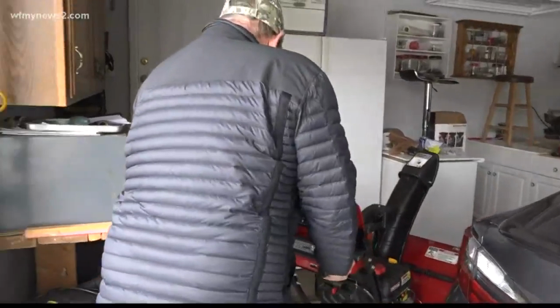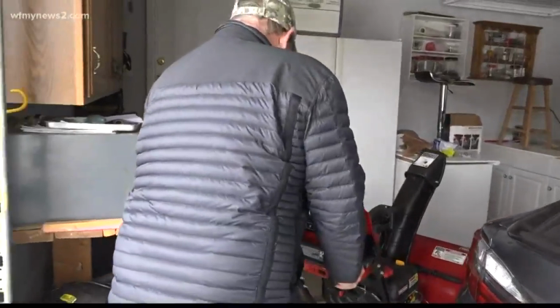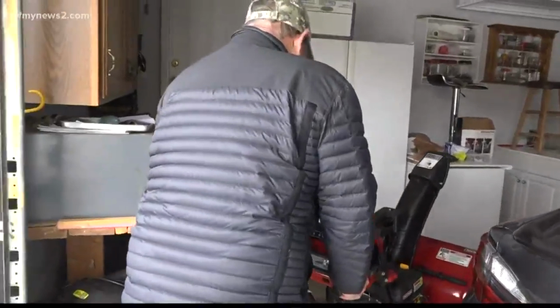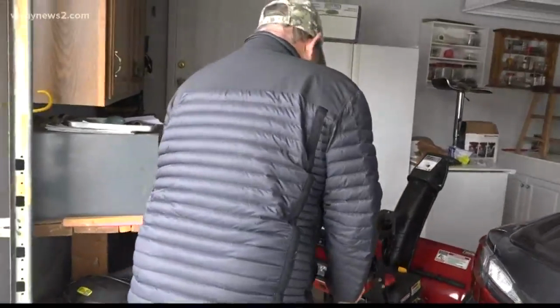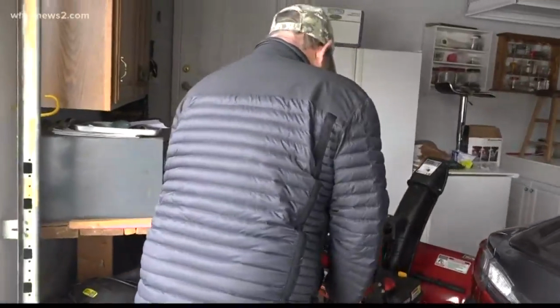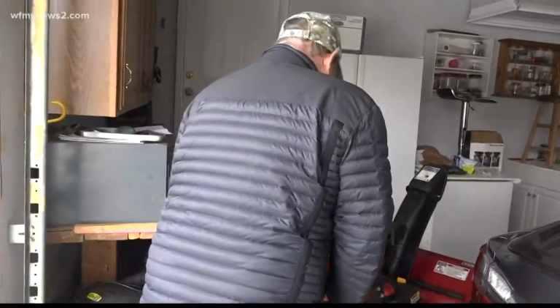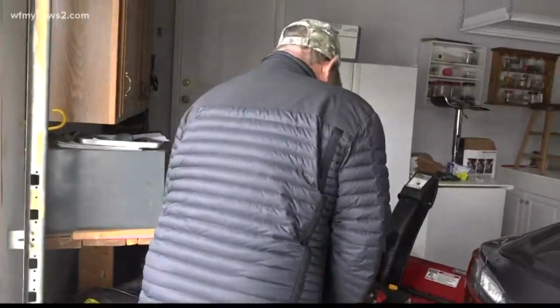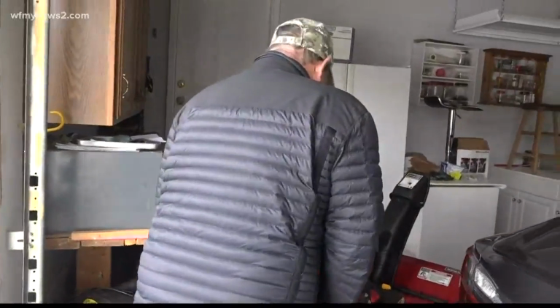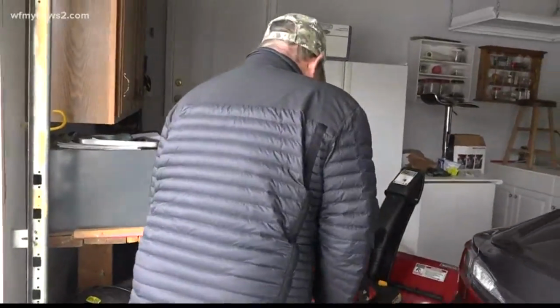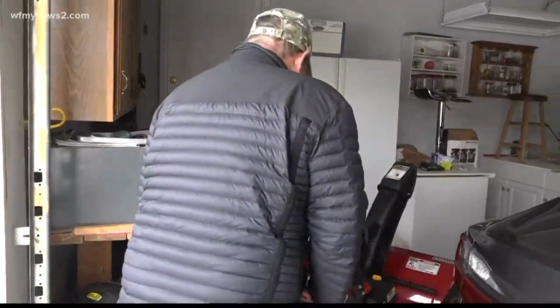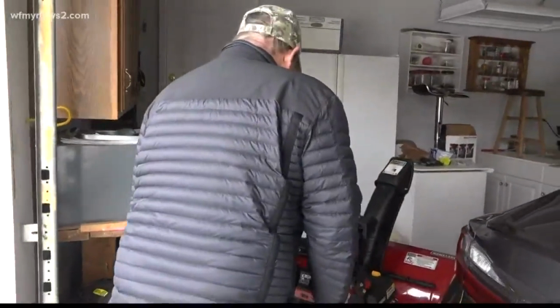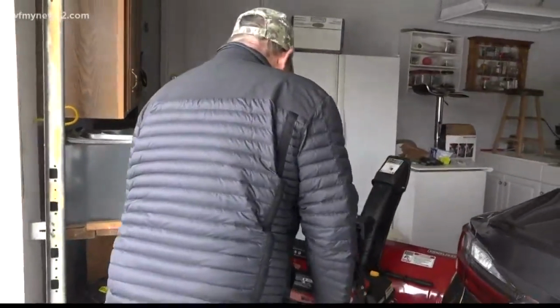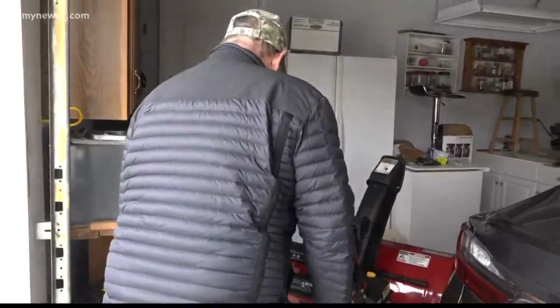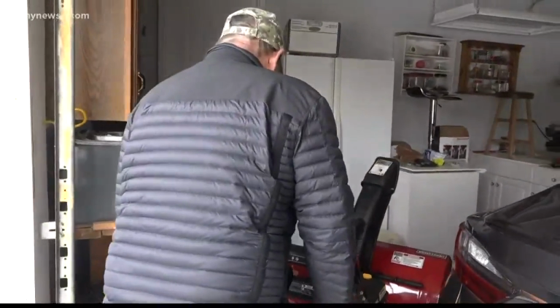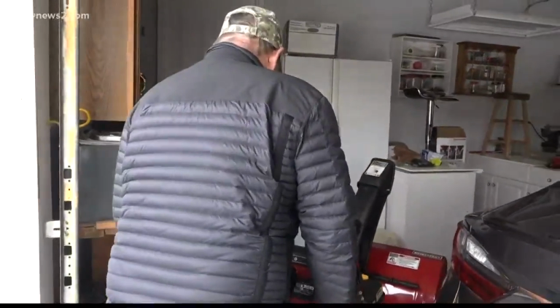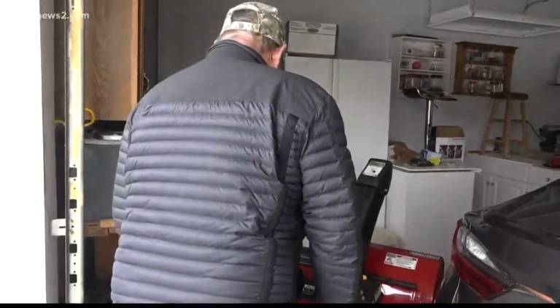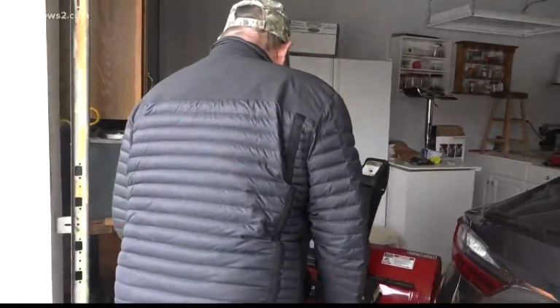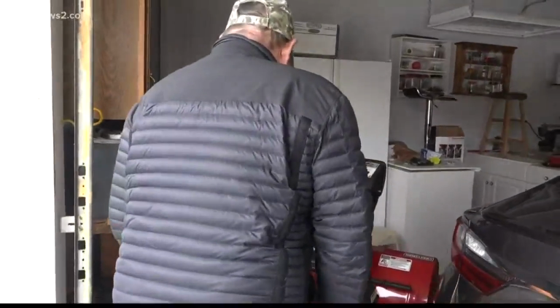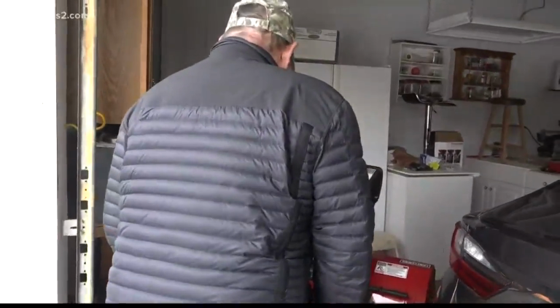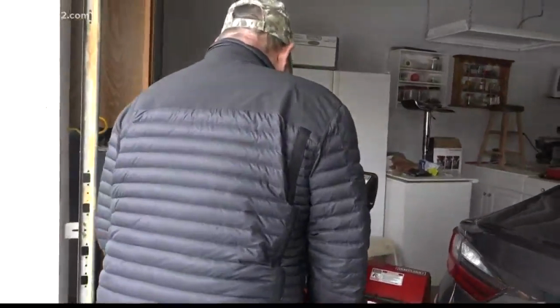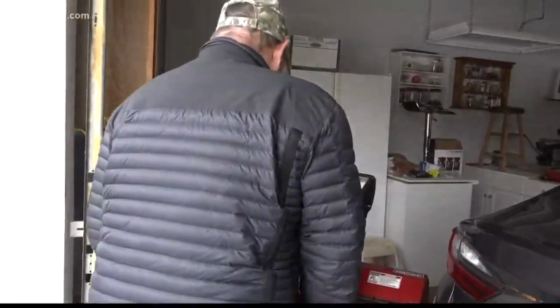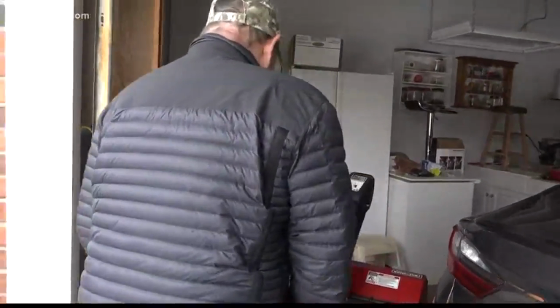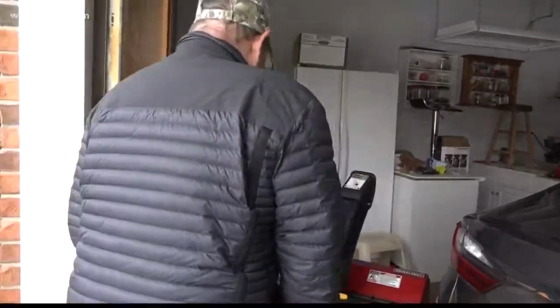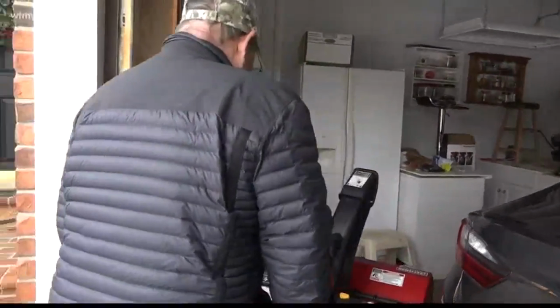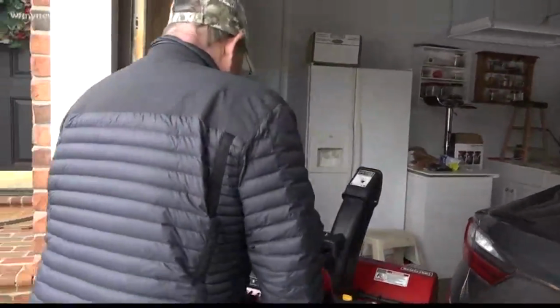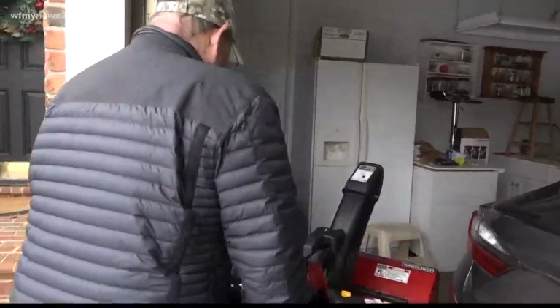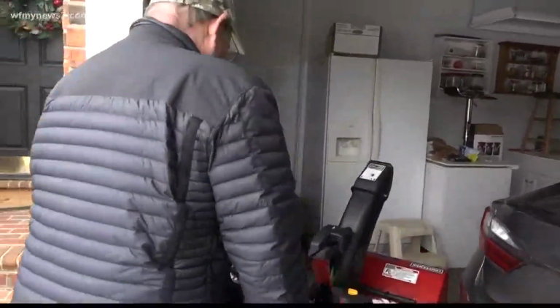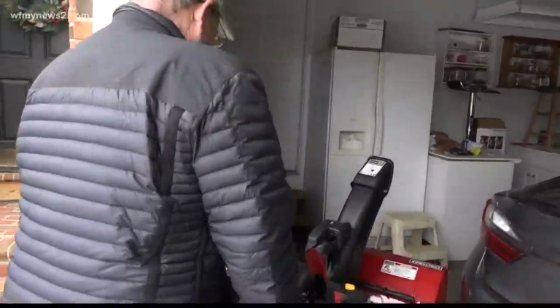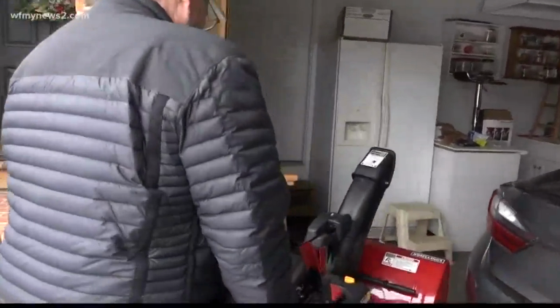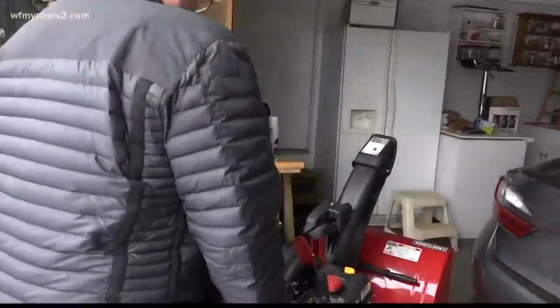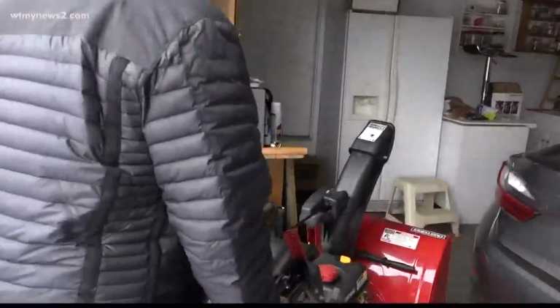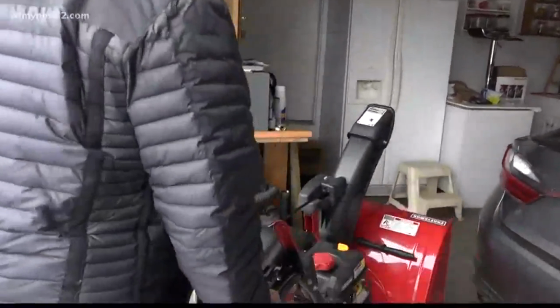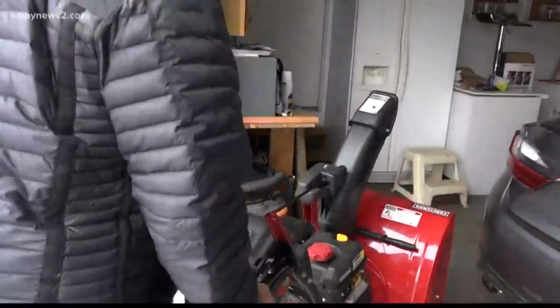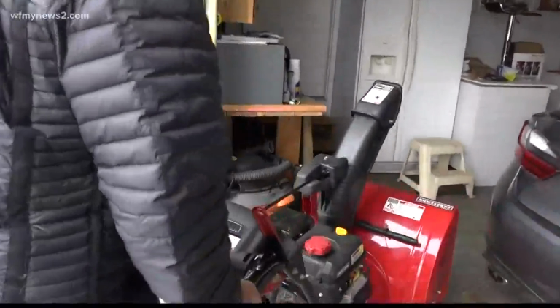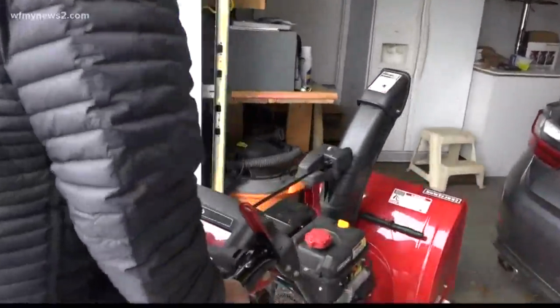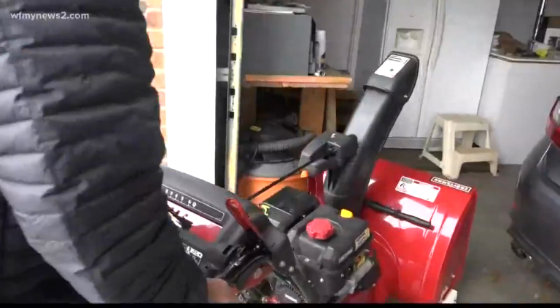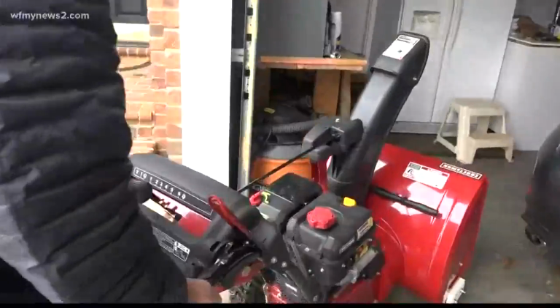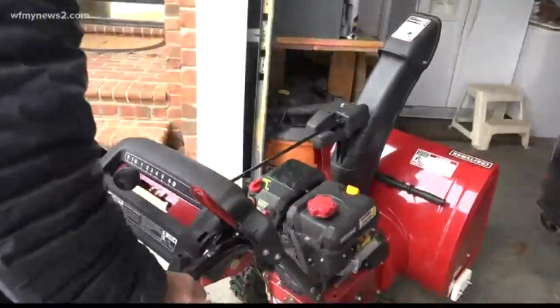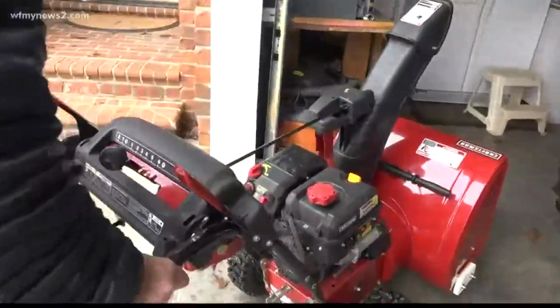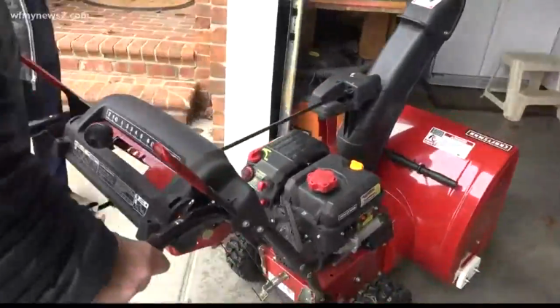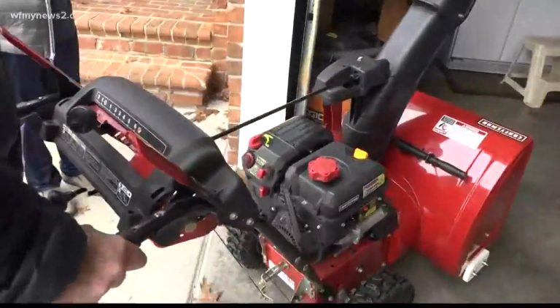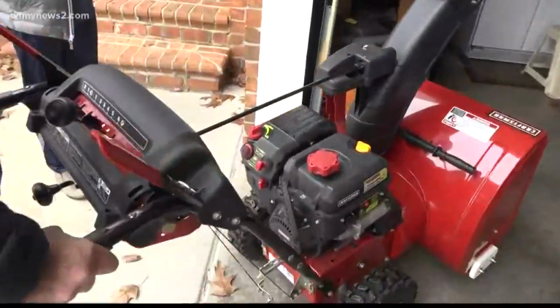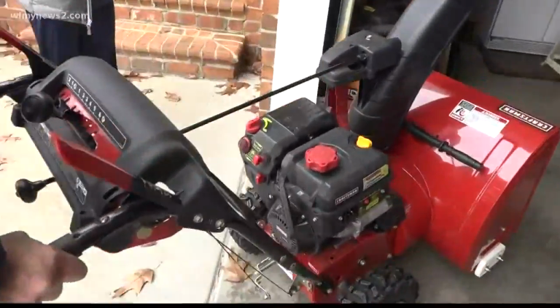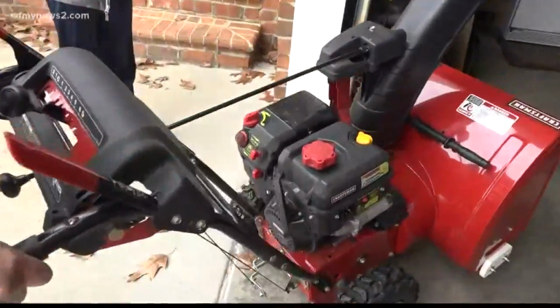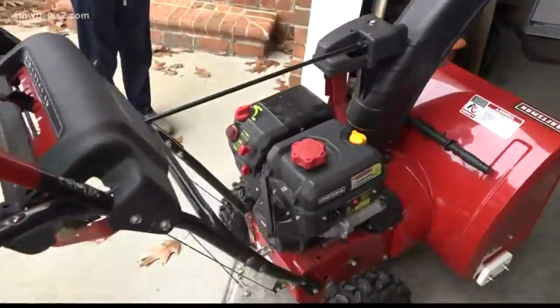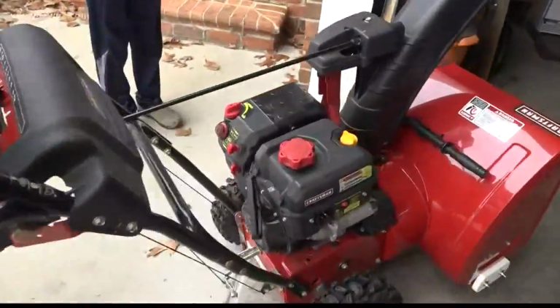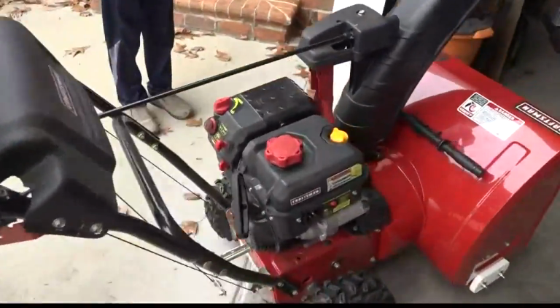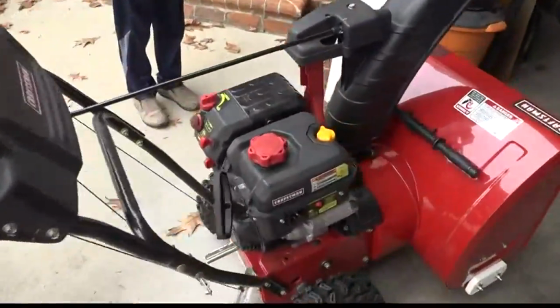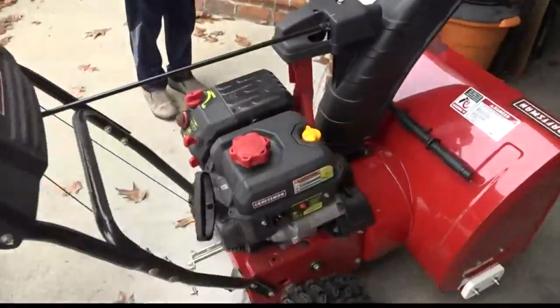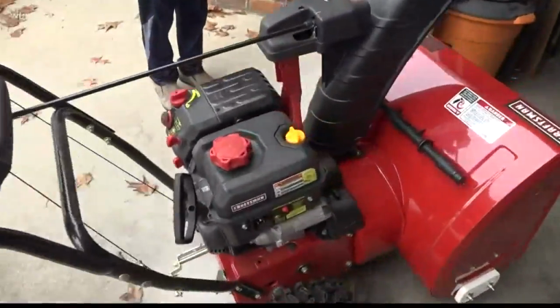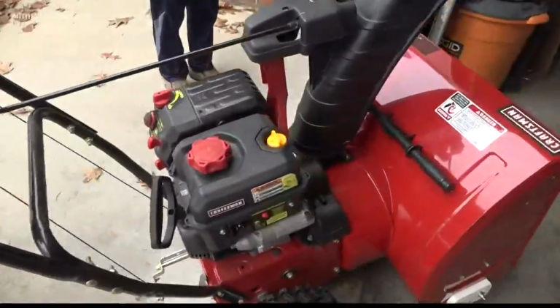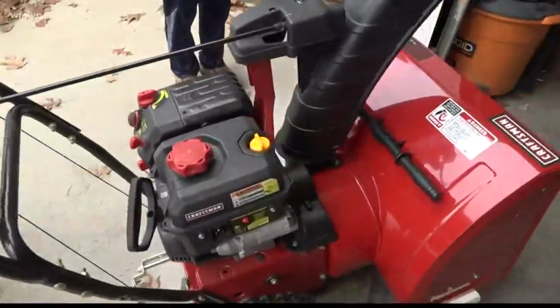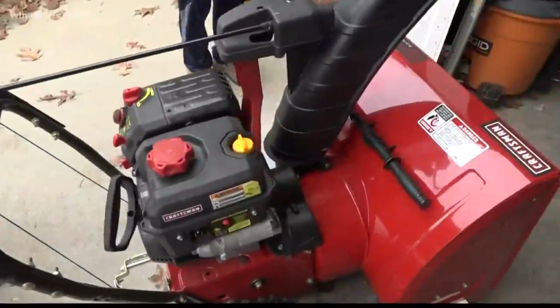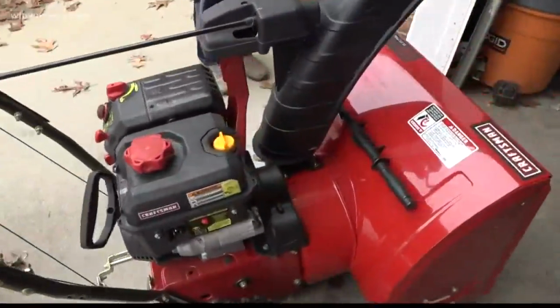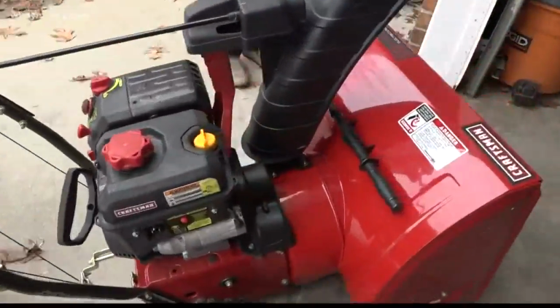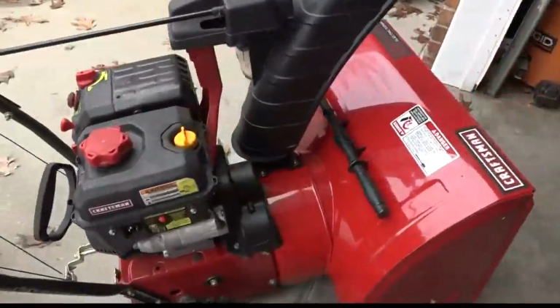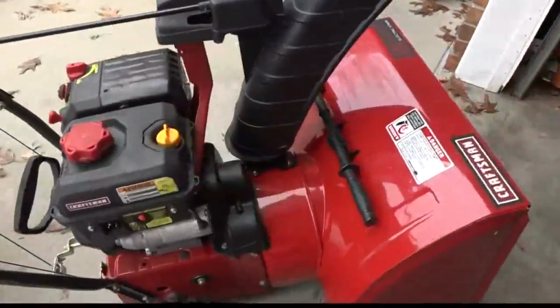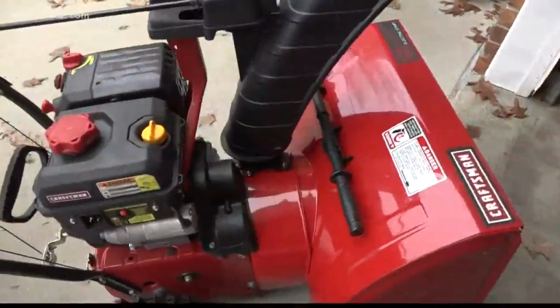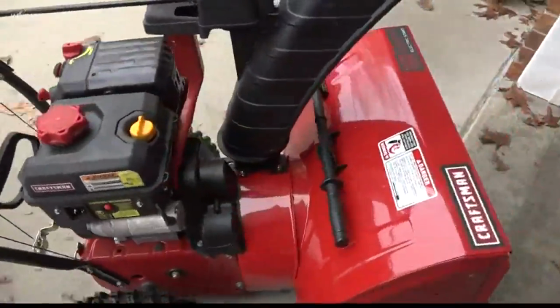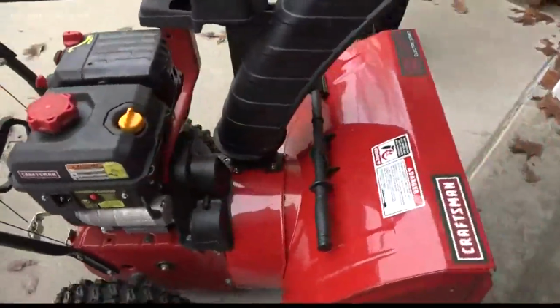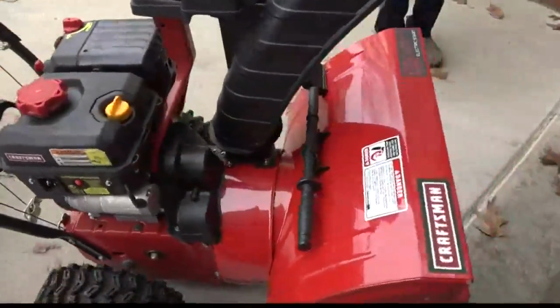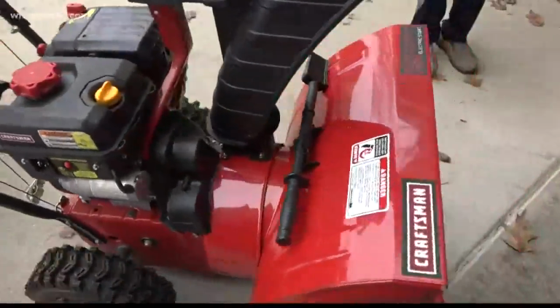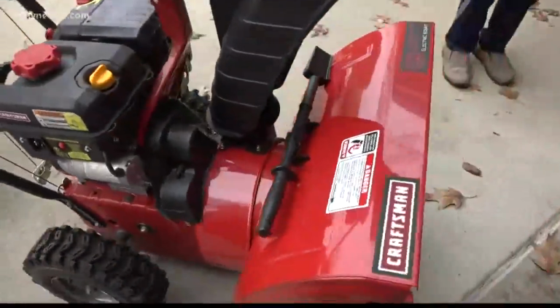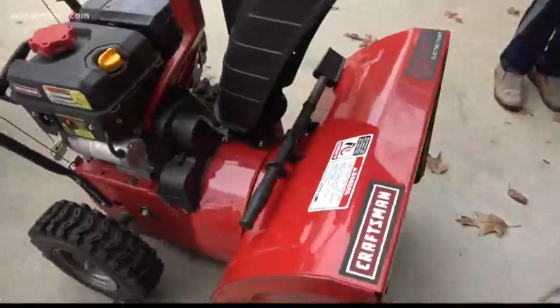So we all chipped in and bought a snowblower. Behold — the community snowblower.